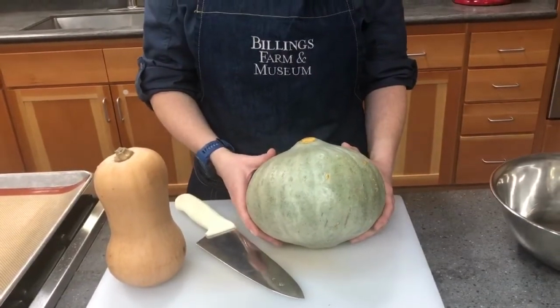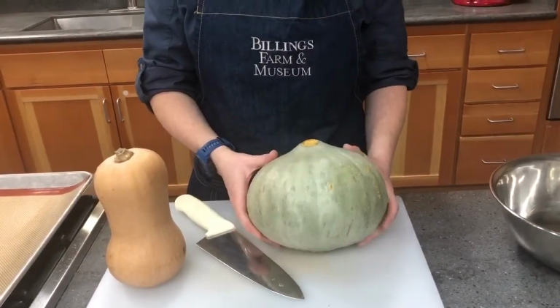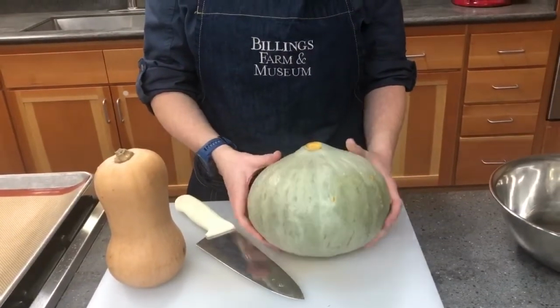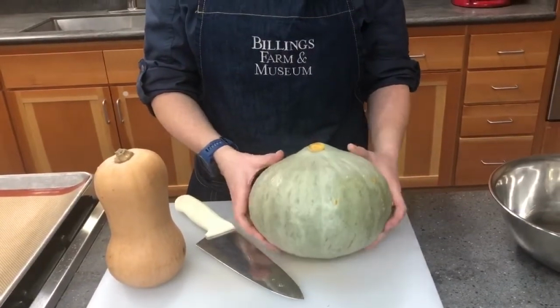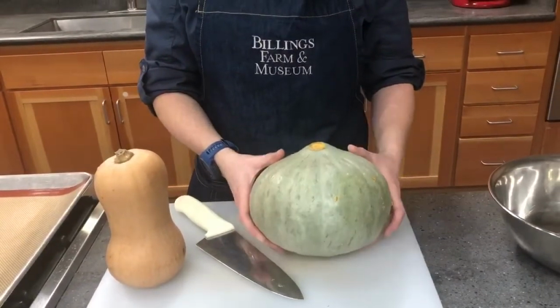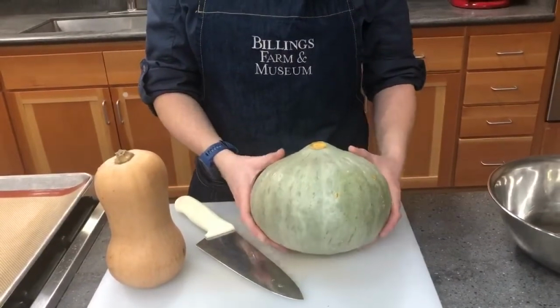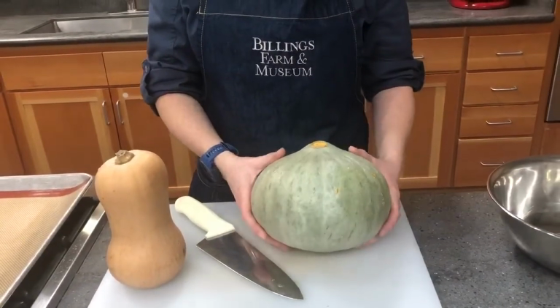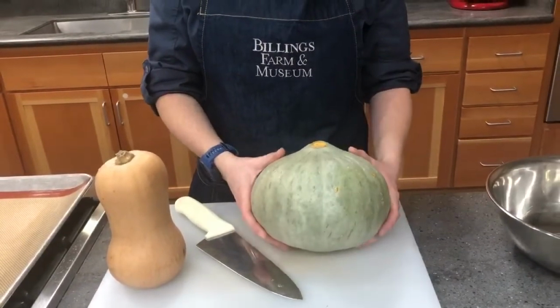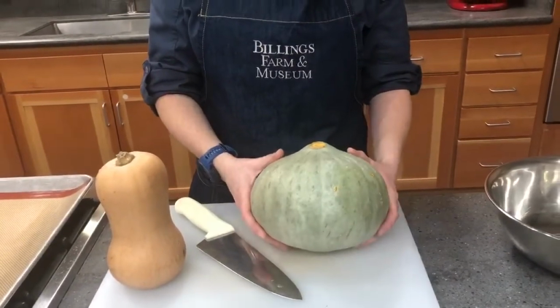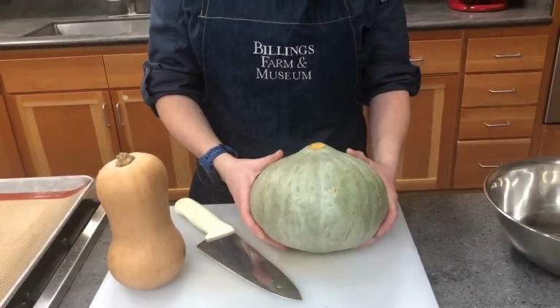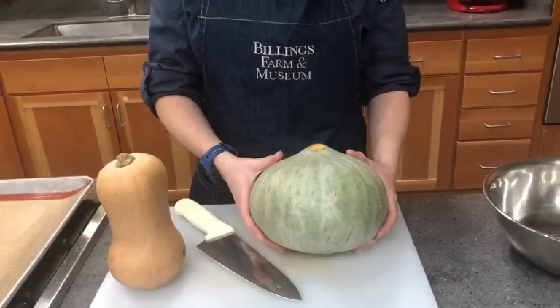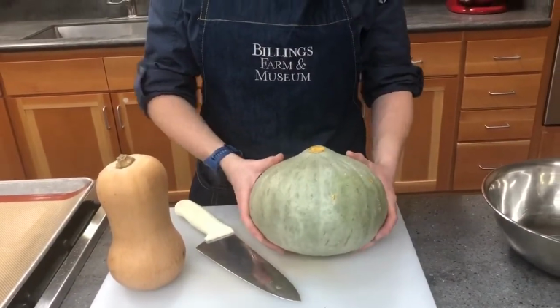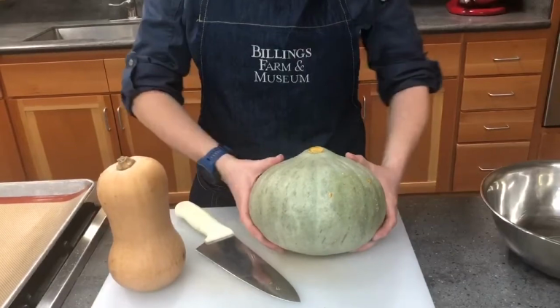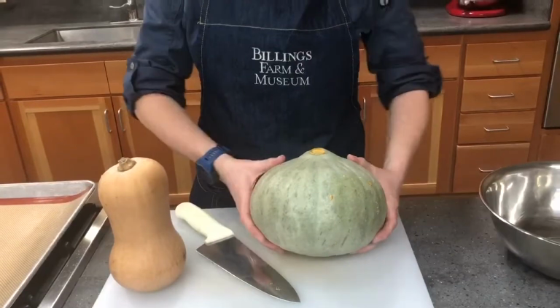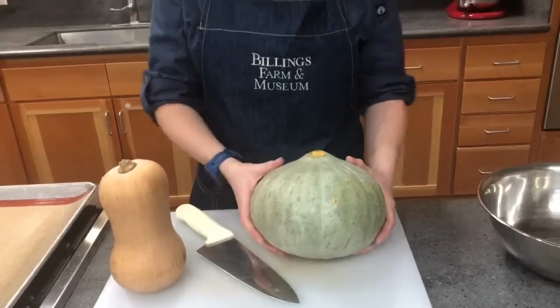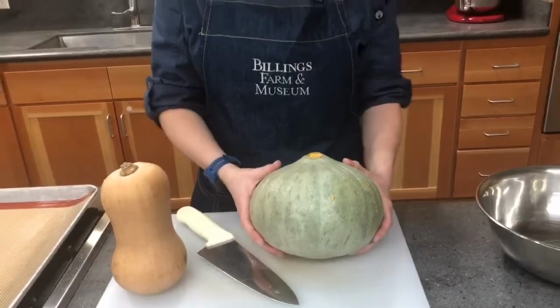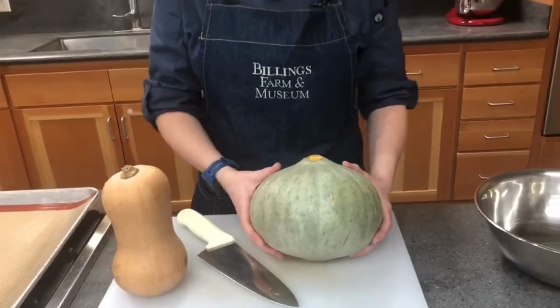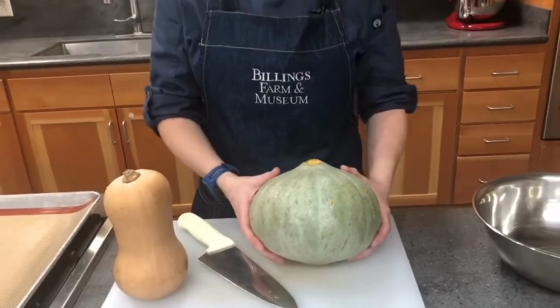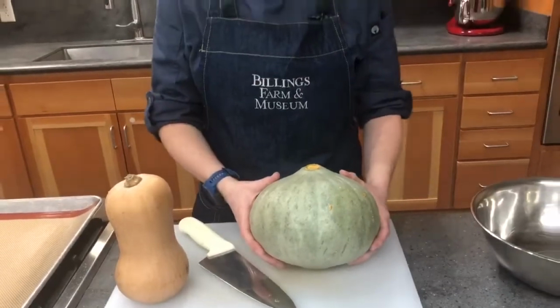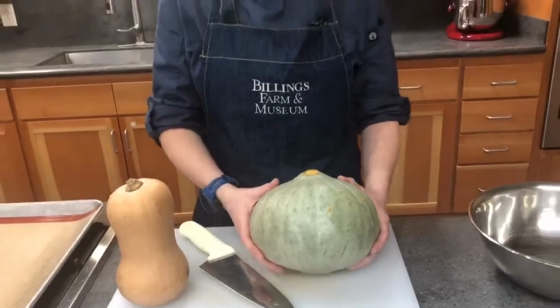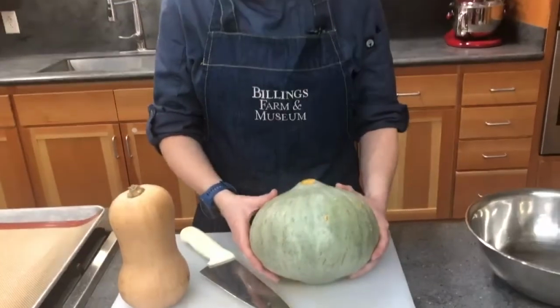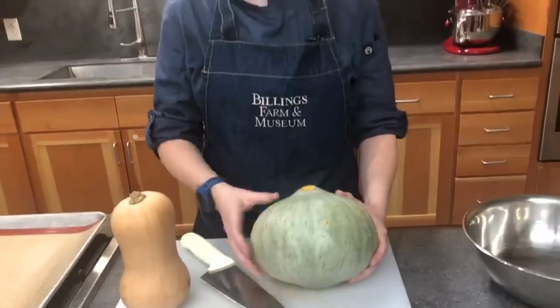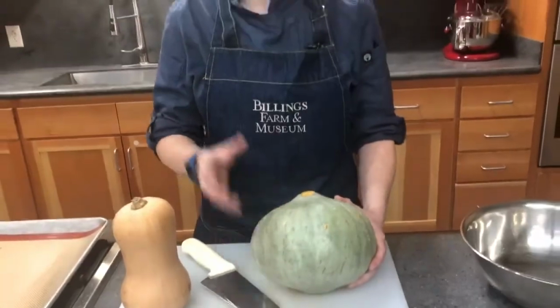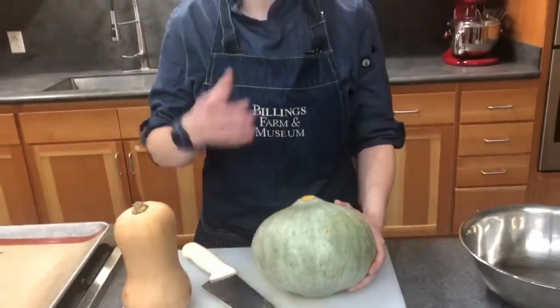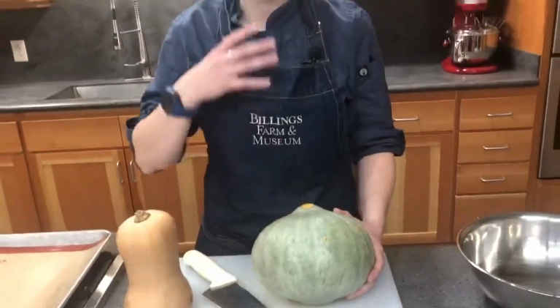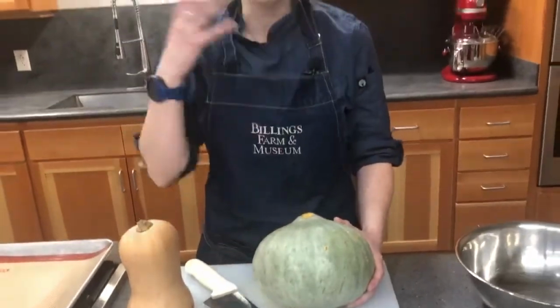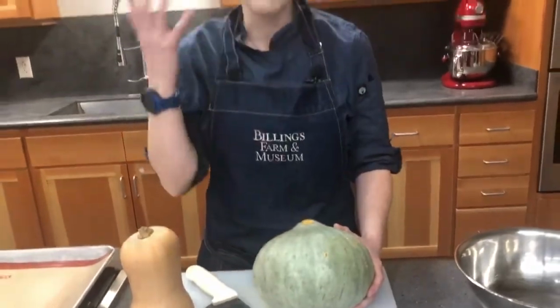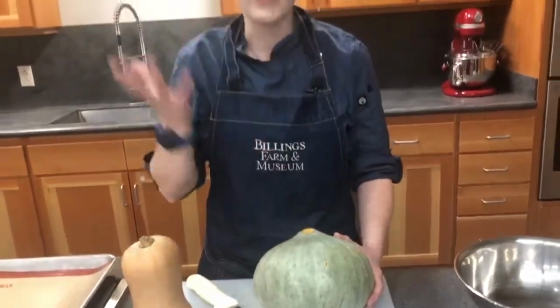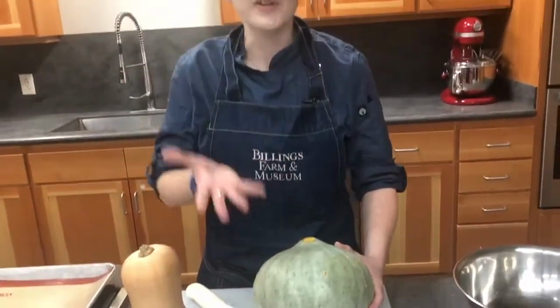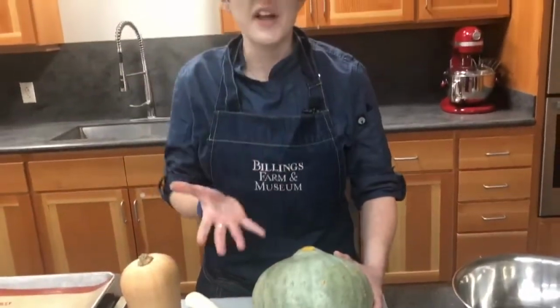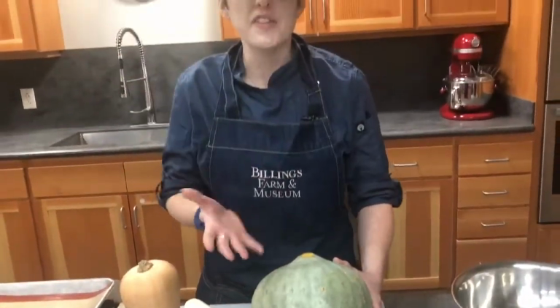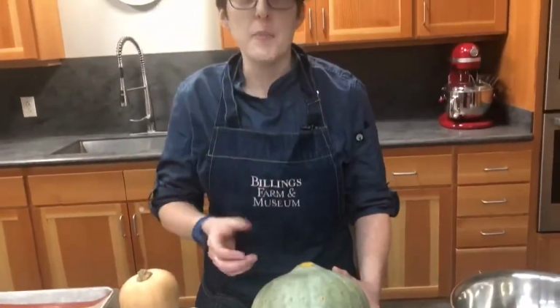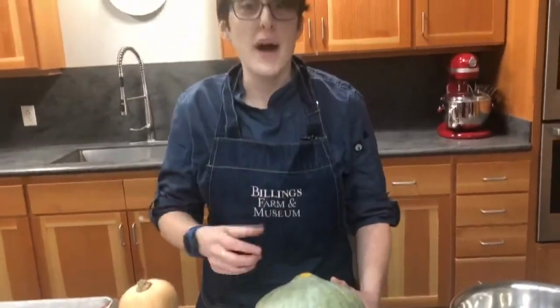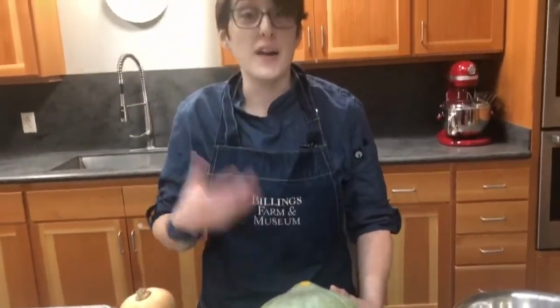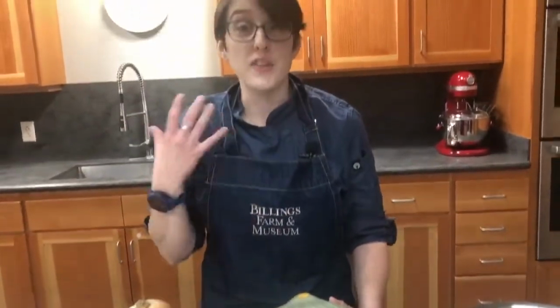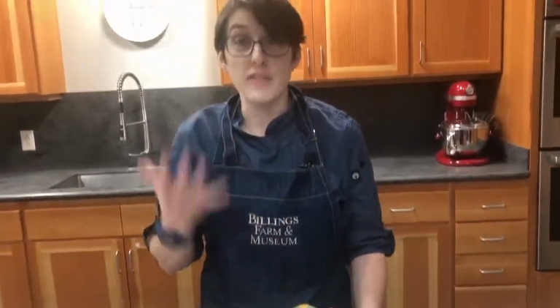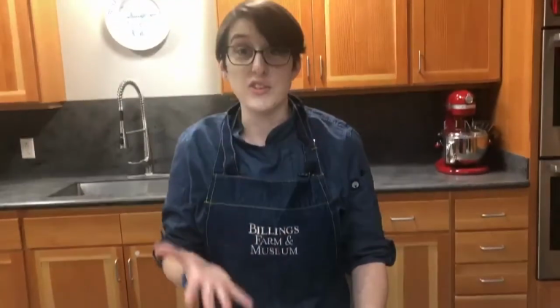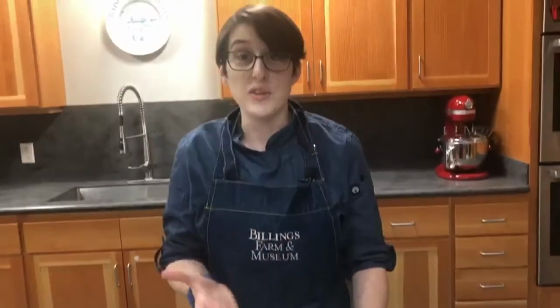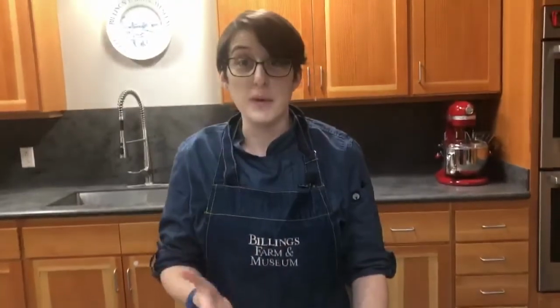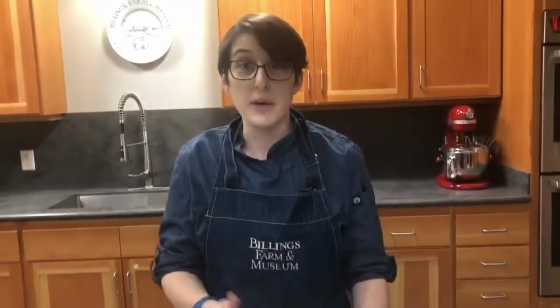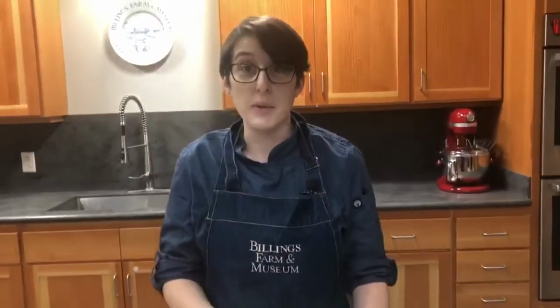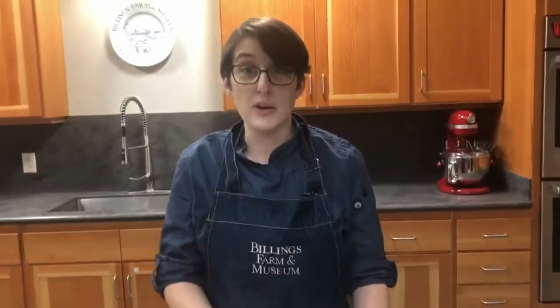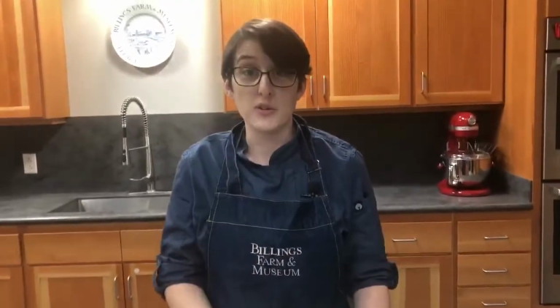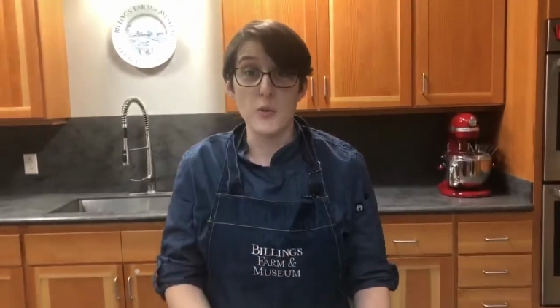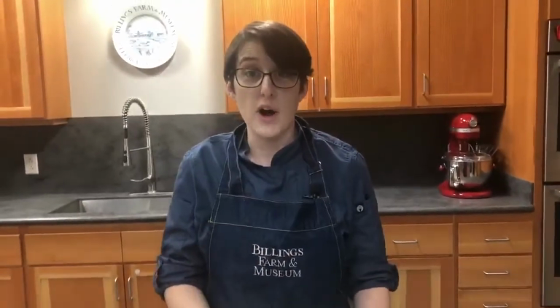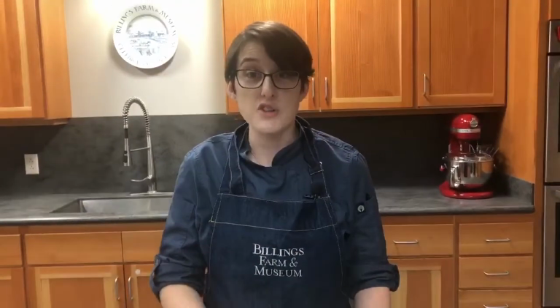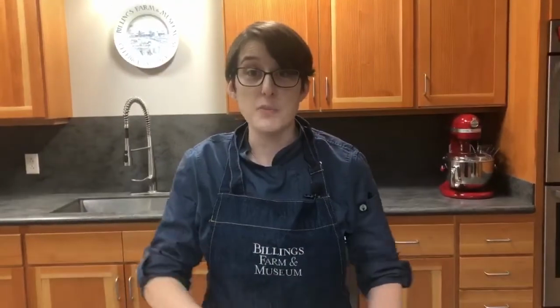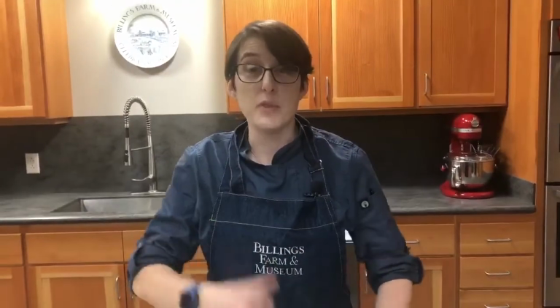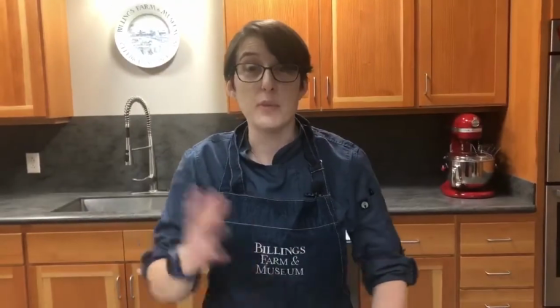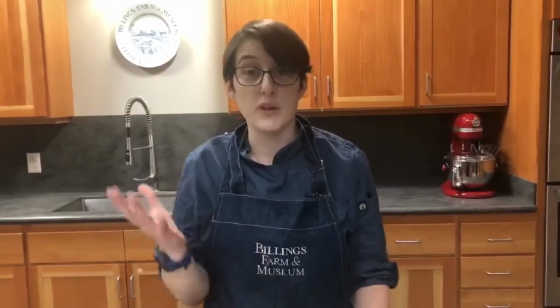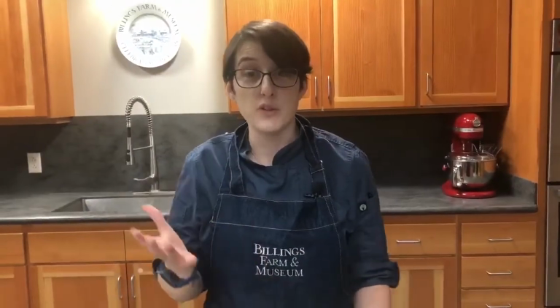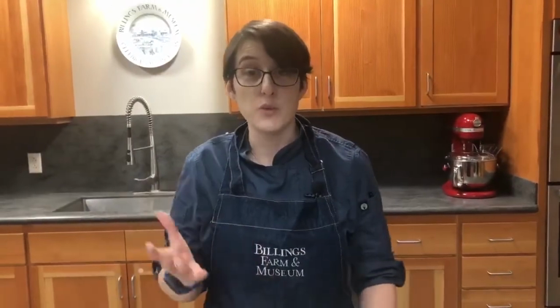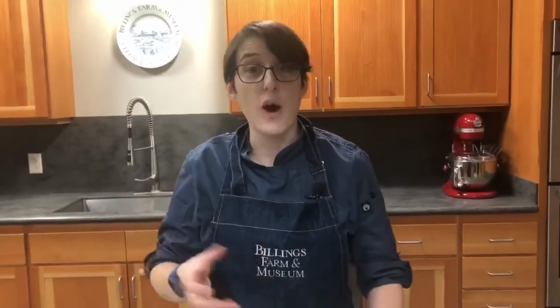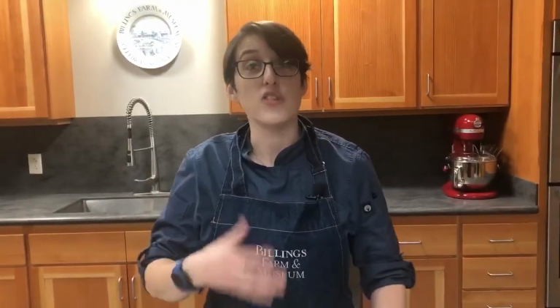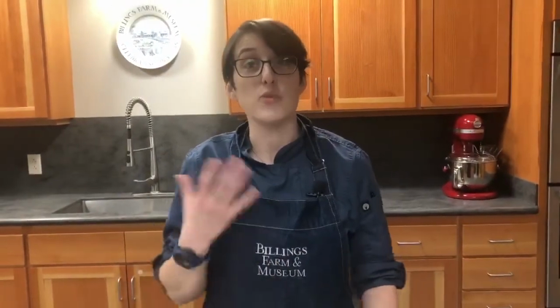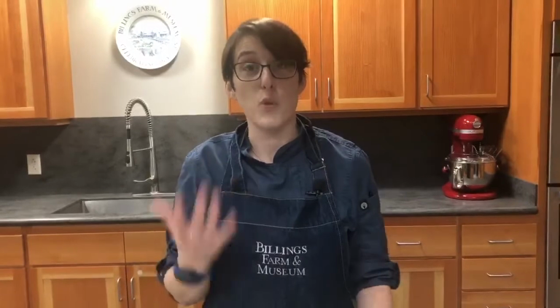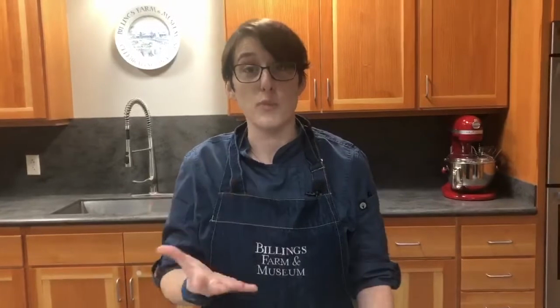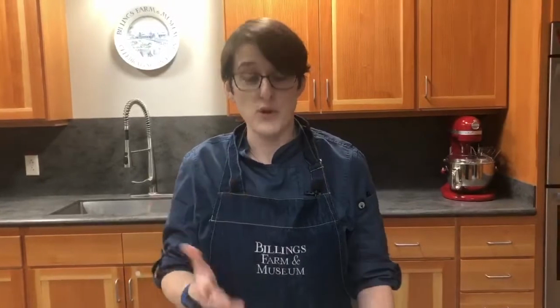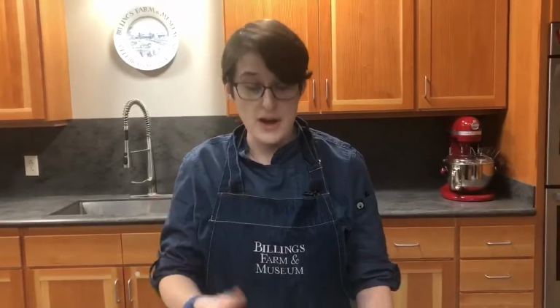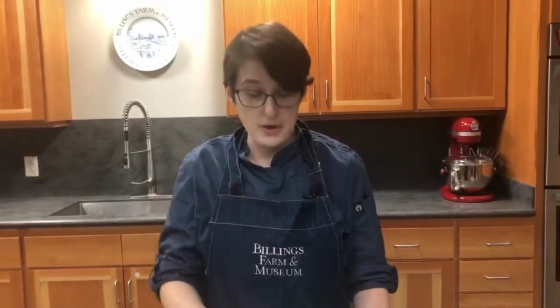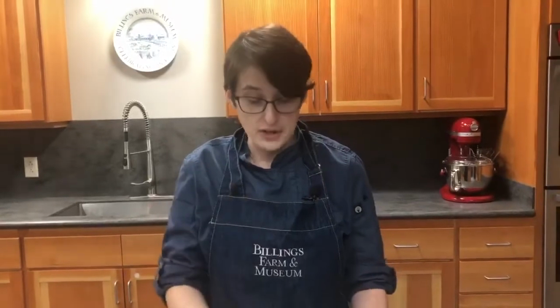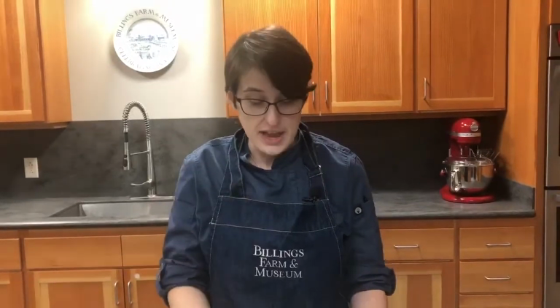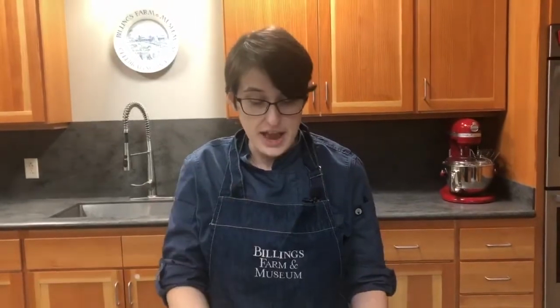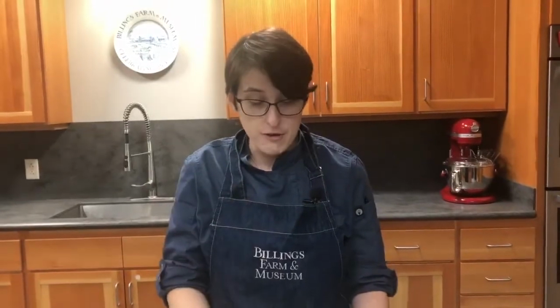Hubbard squashes can range anywhere from 5 to 15 pounds, so pick the size that you want. If you're making lots of pies, obviously pick a bigger squash, but the bigger the squash the more puree you're going to have.